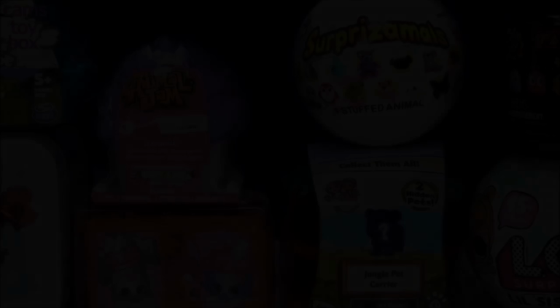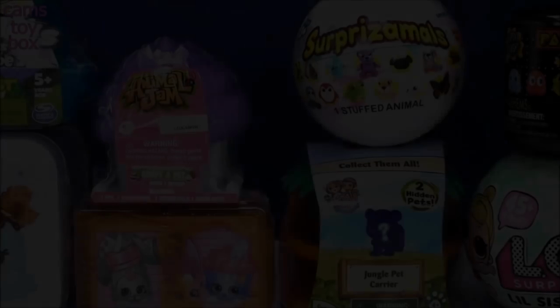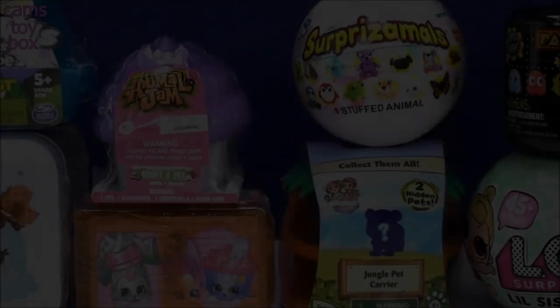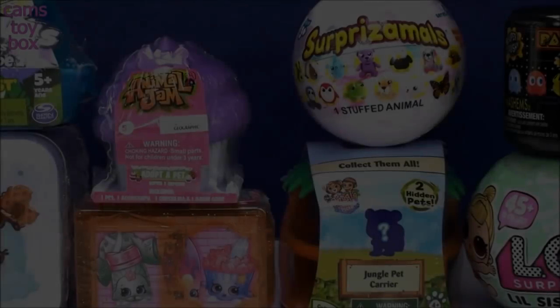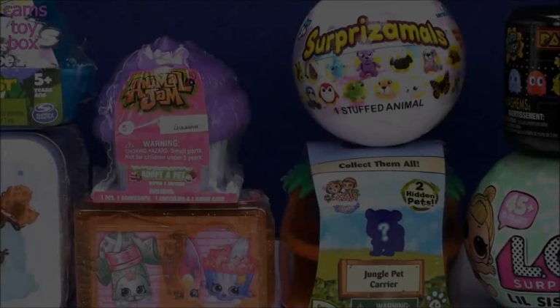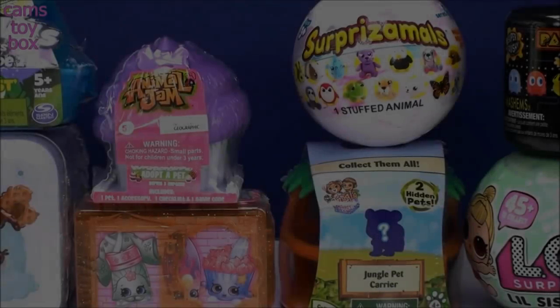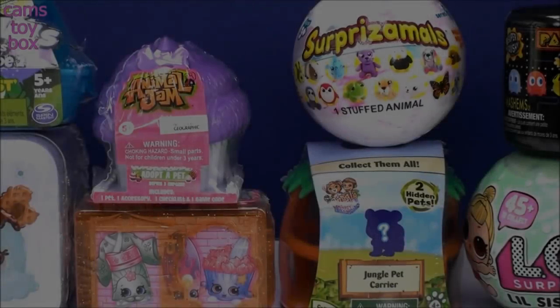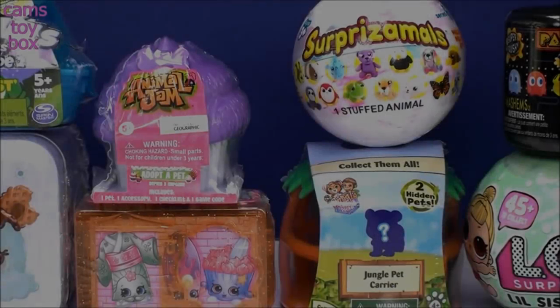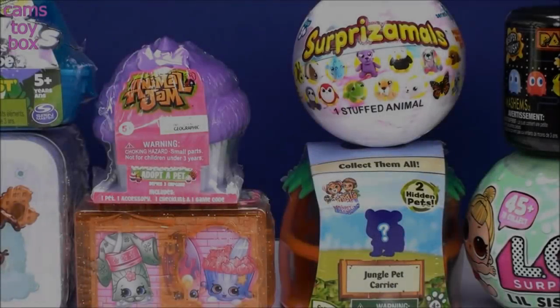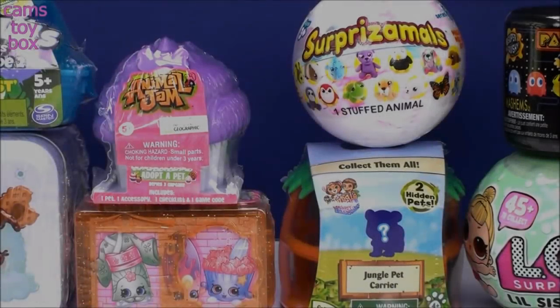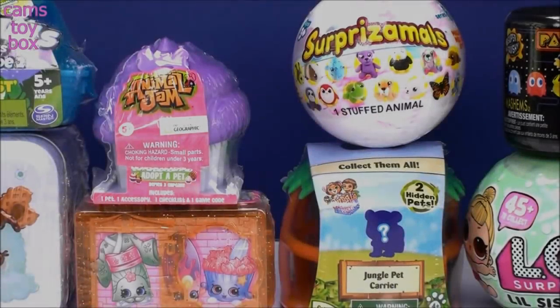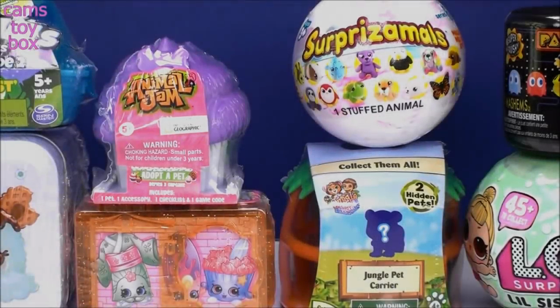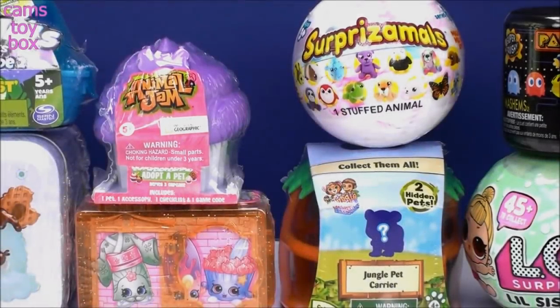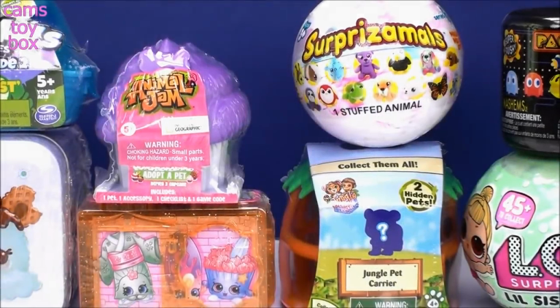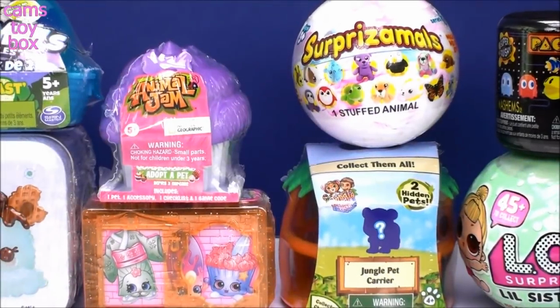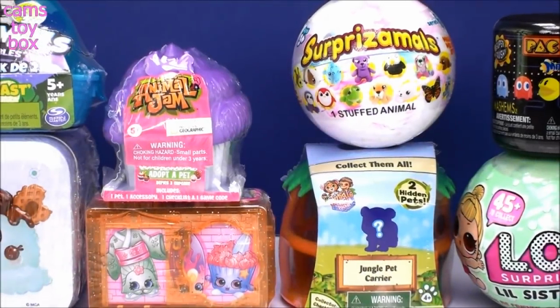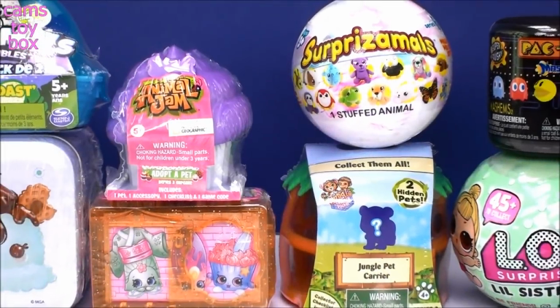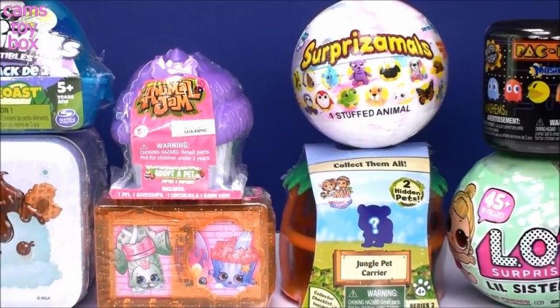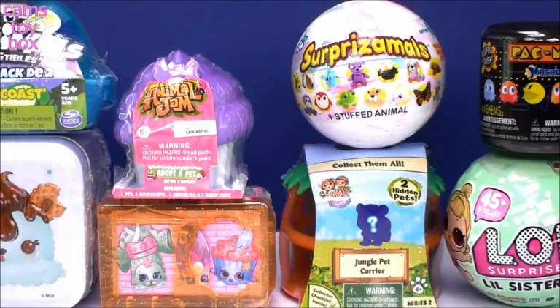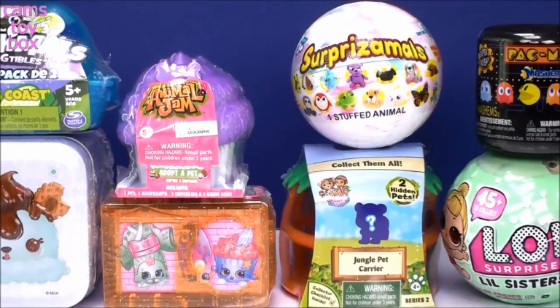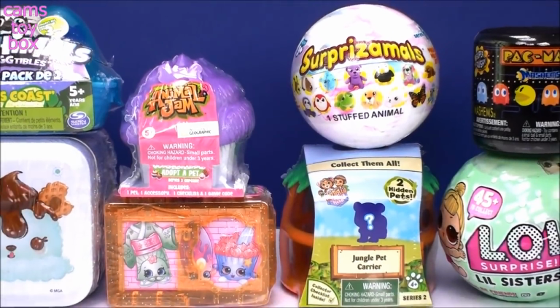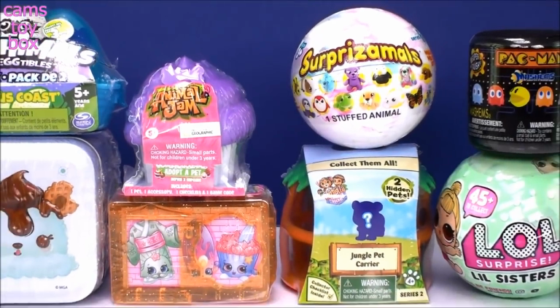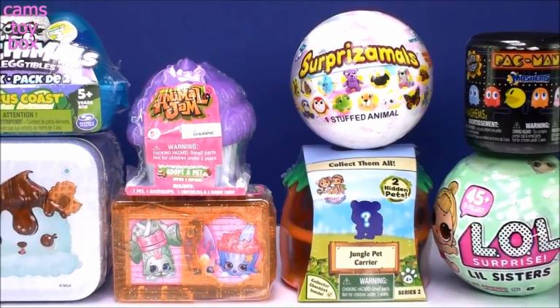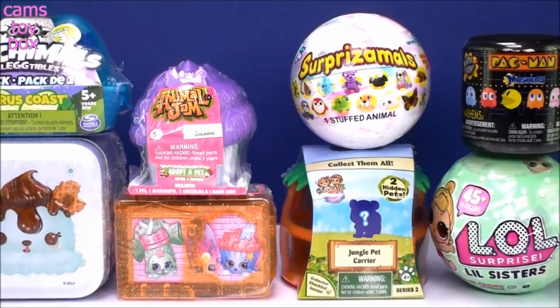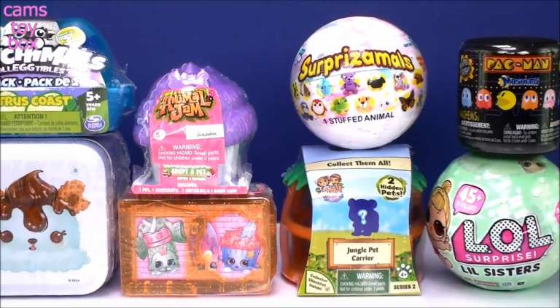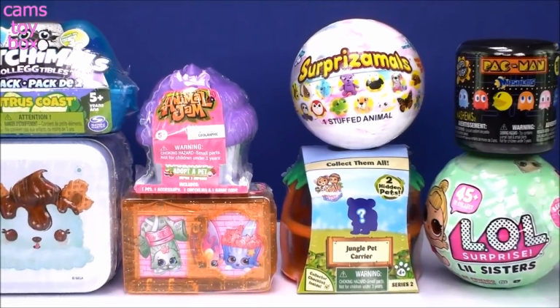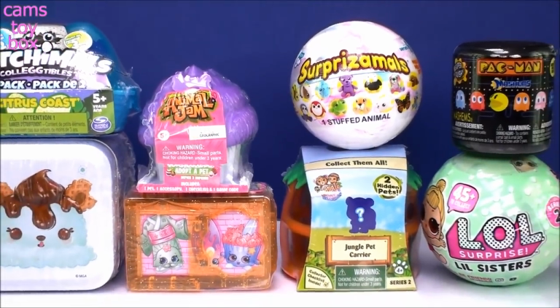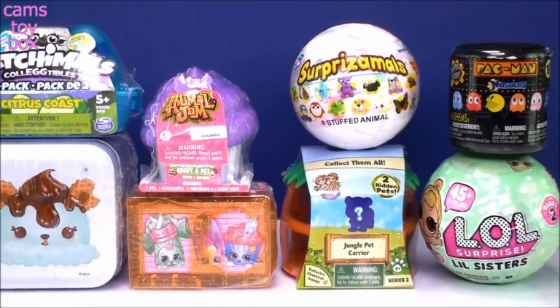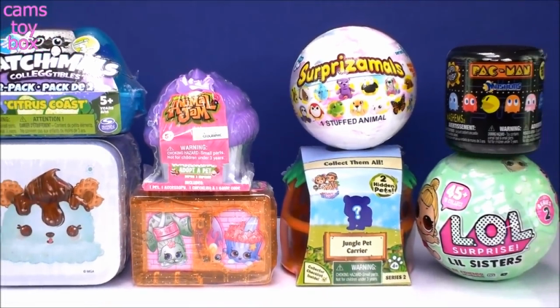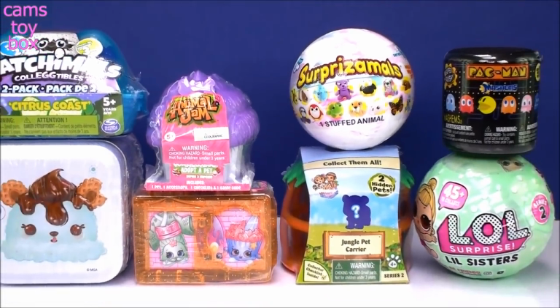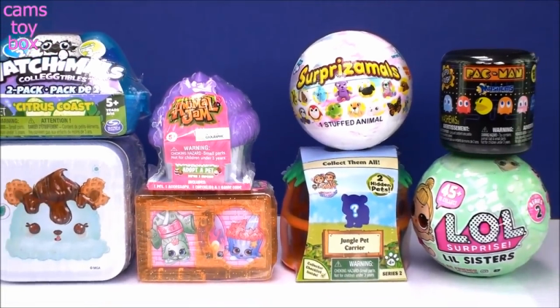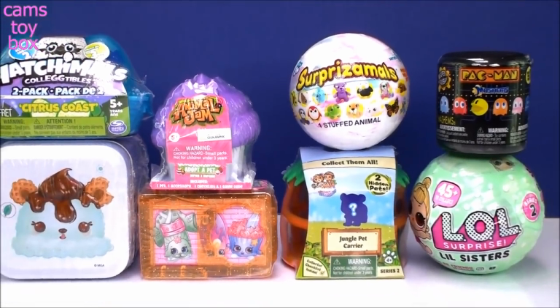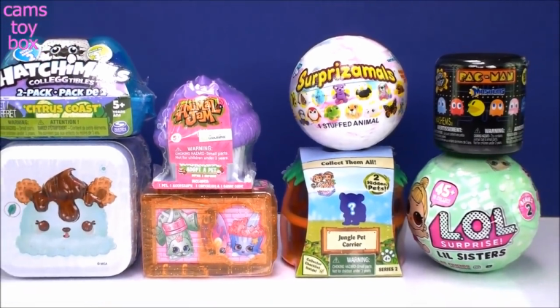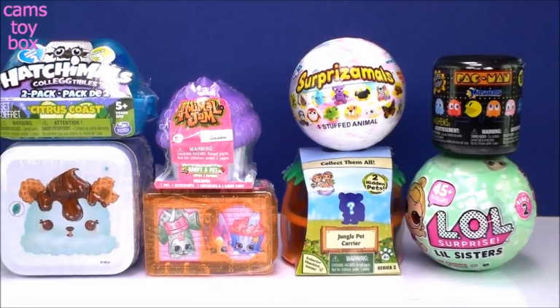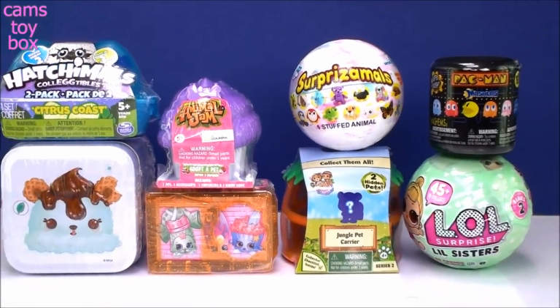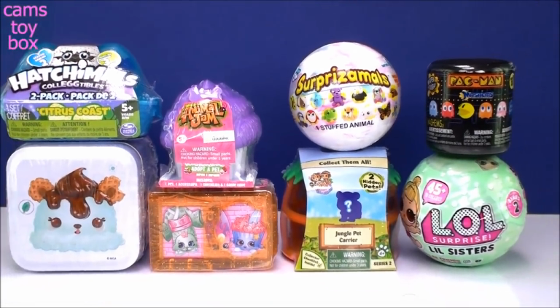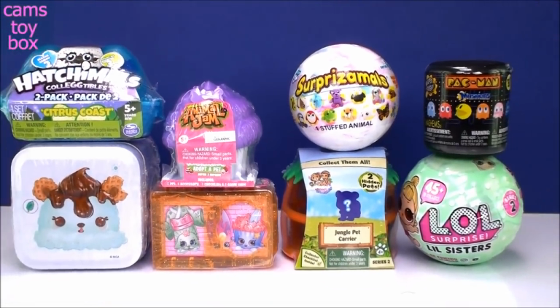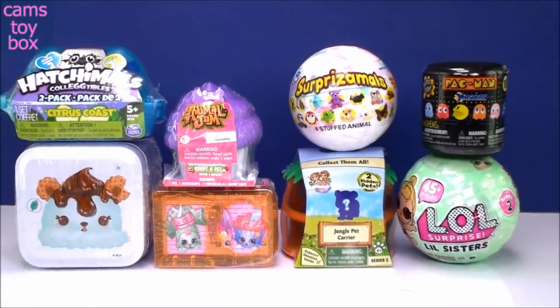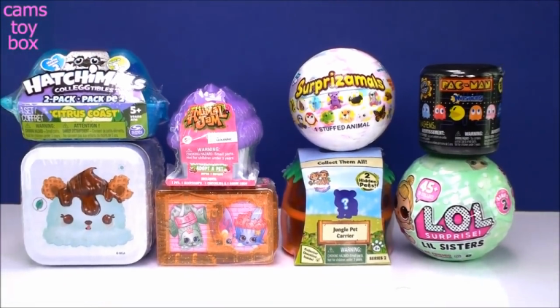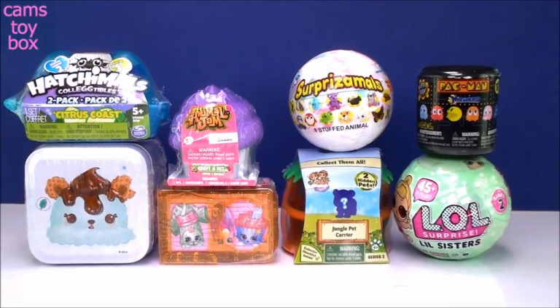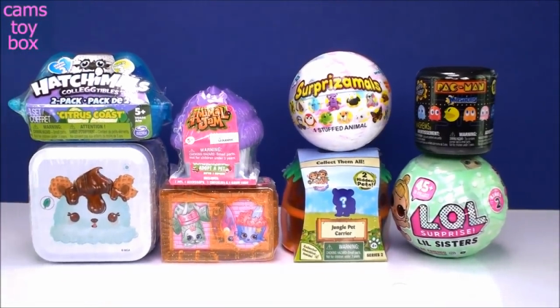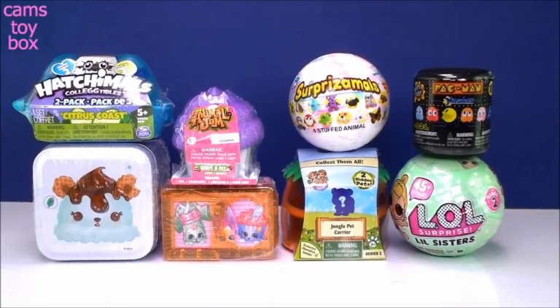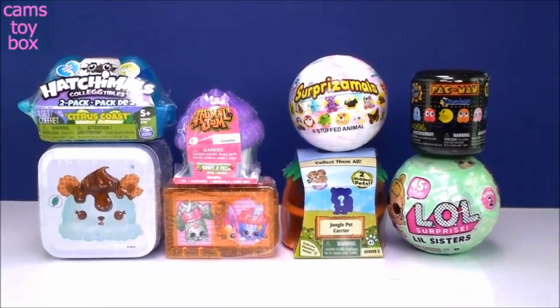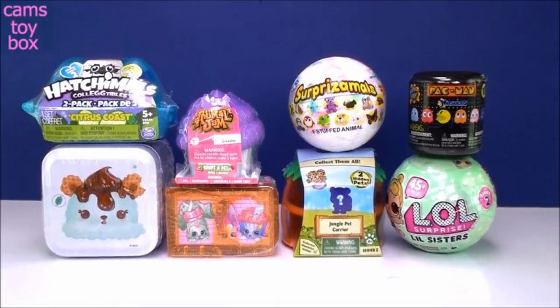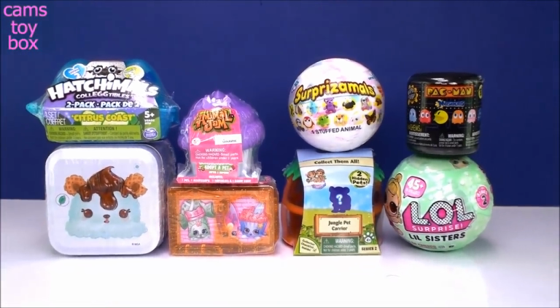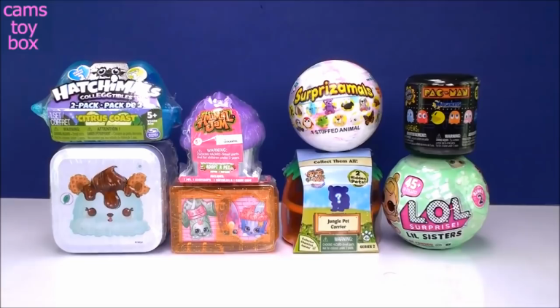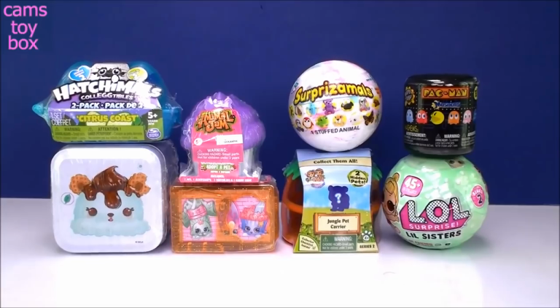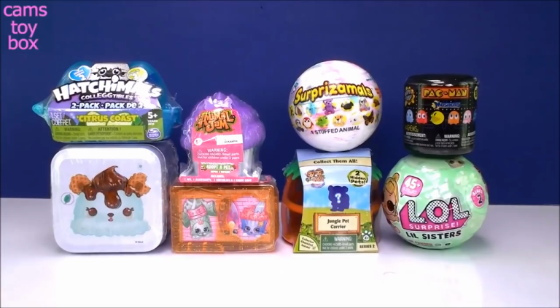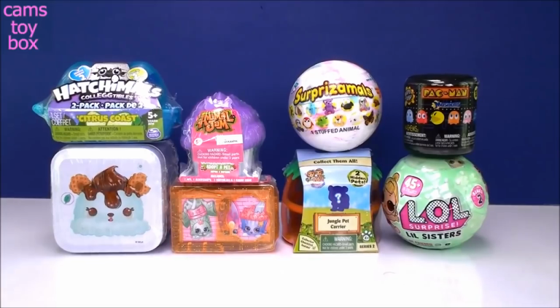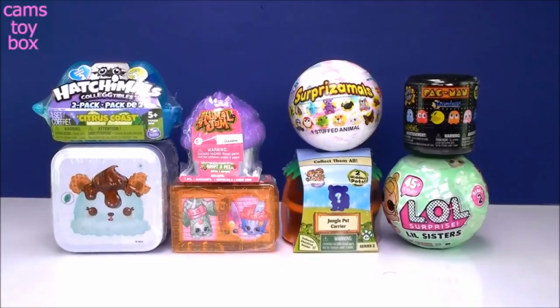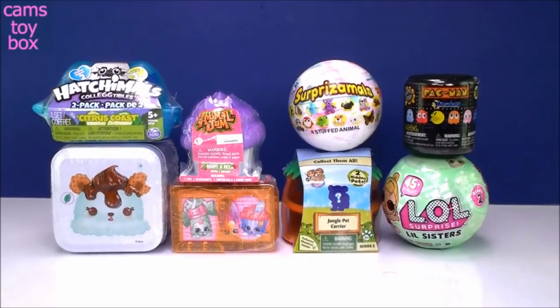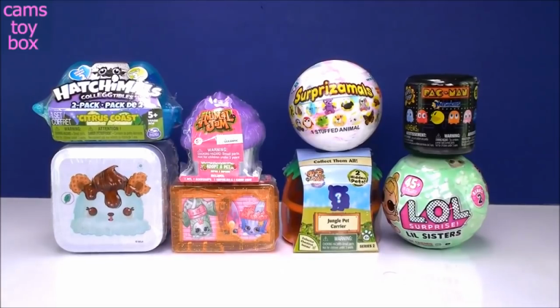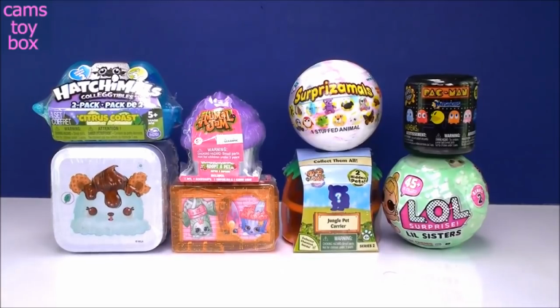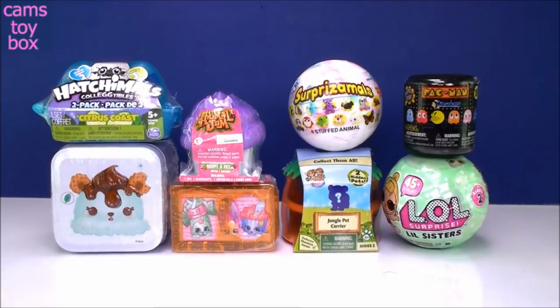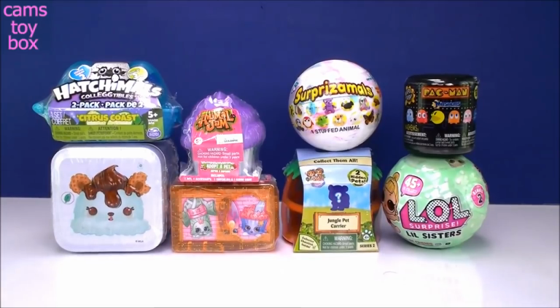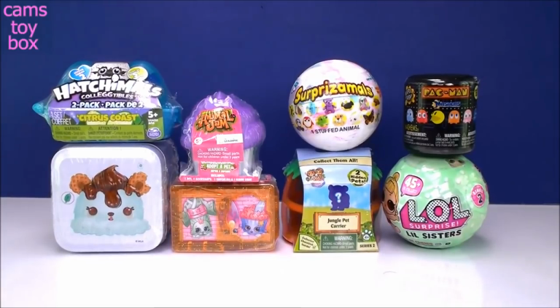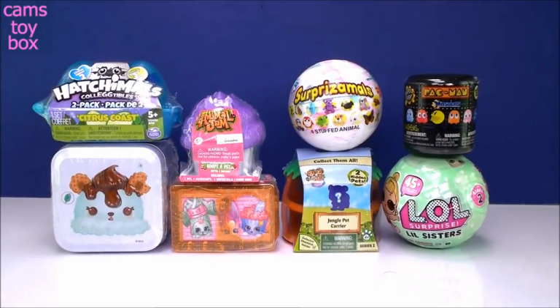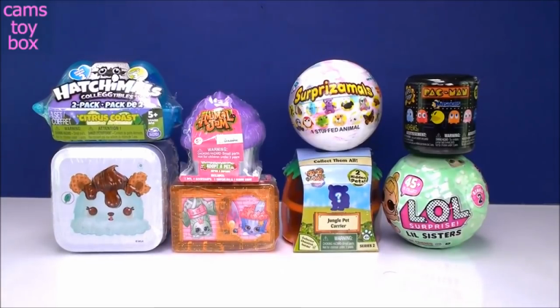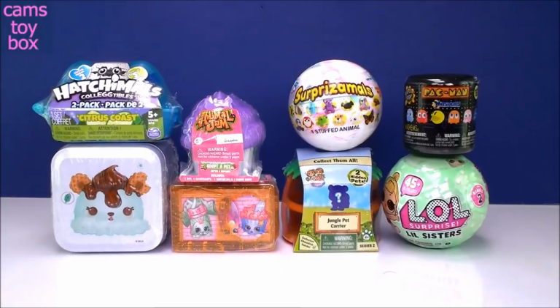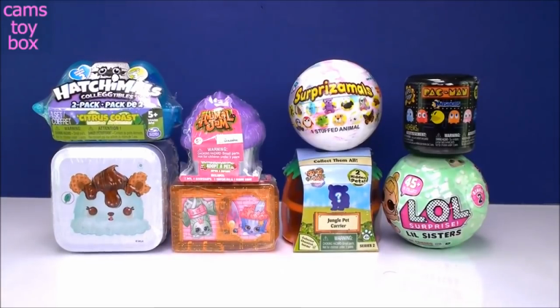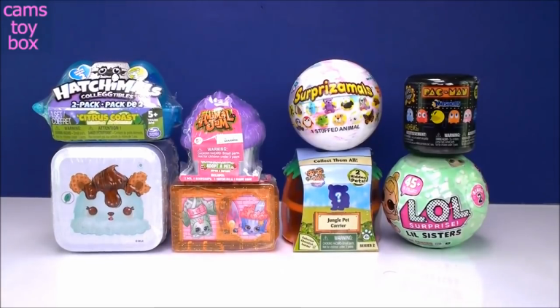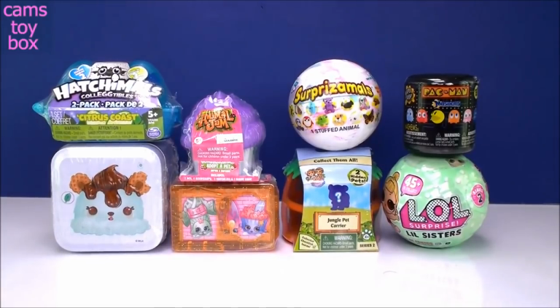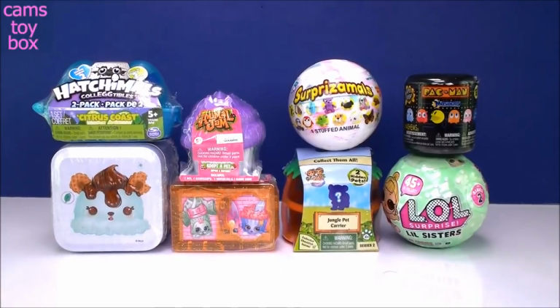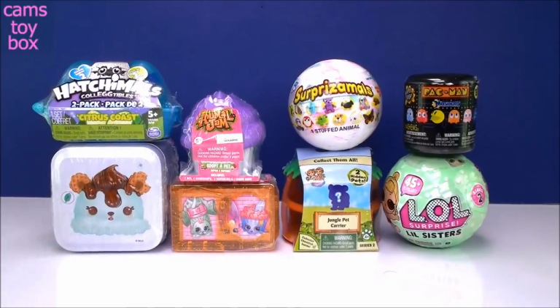Hi everyone and welcome back to Cam's Toy Box. Today we have another eight awesome surprises out of our toy box.